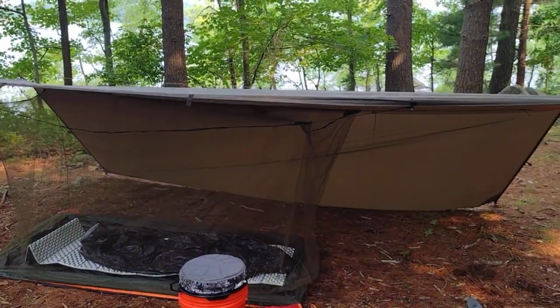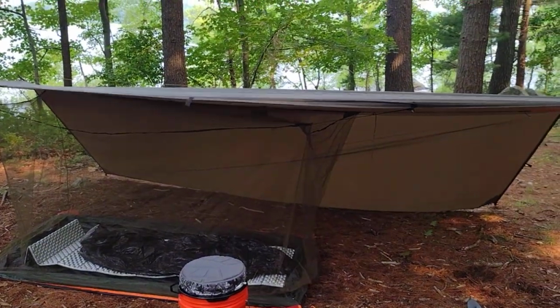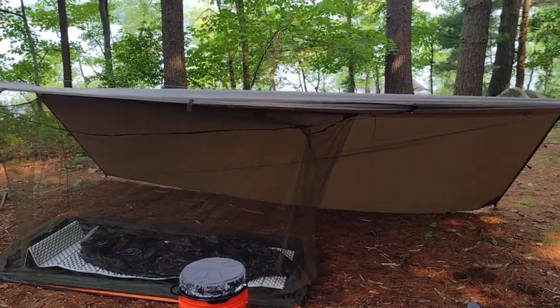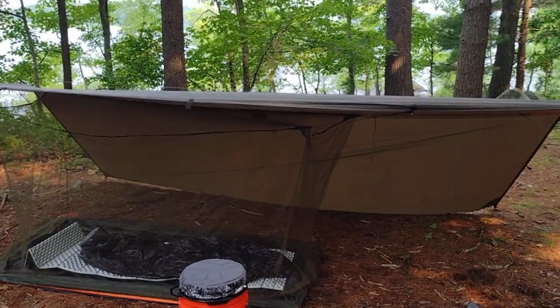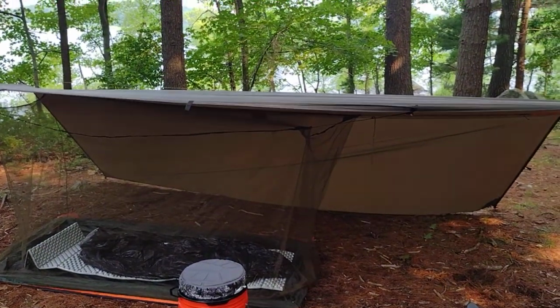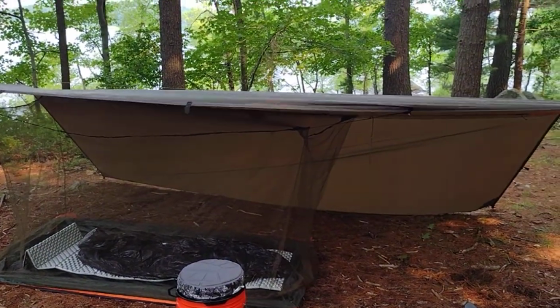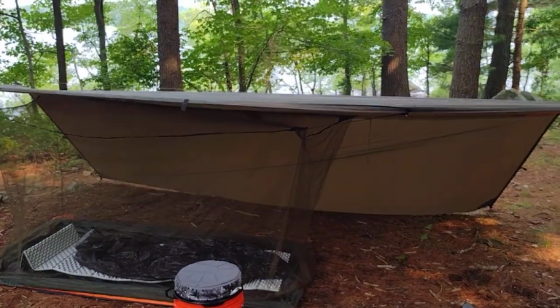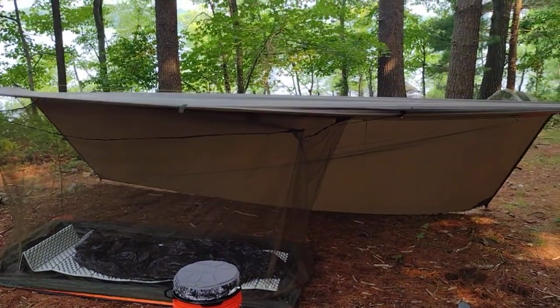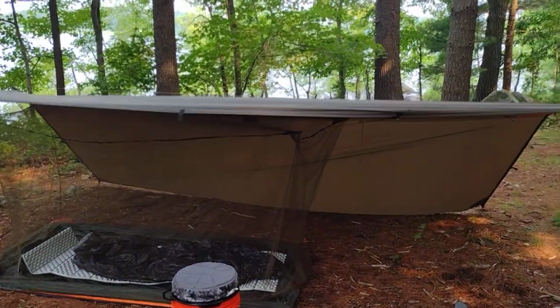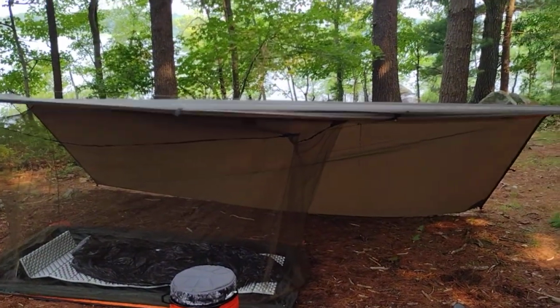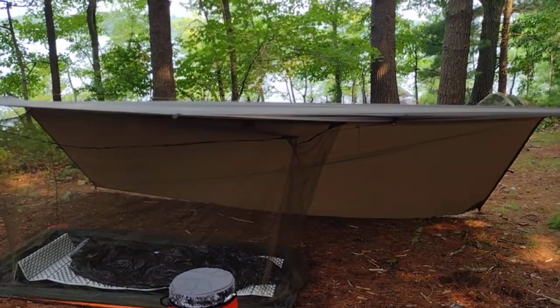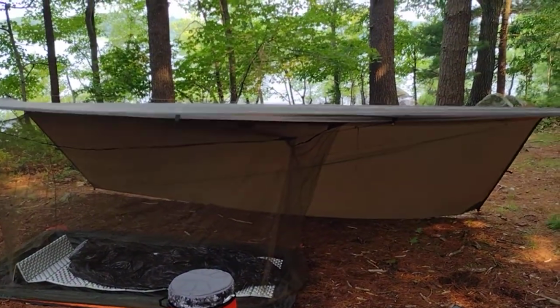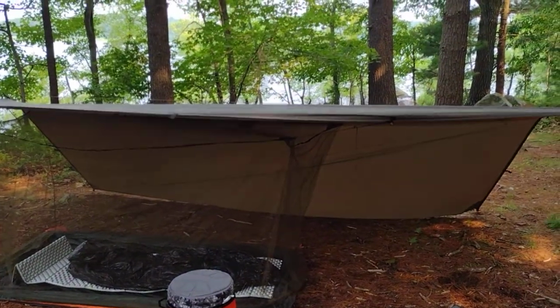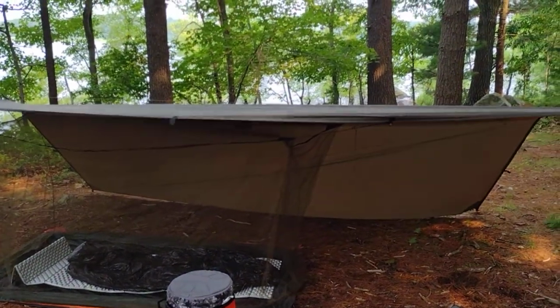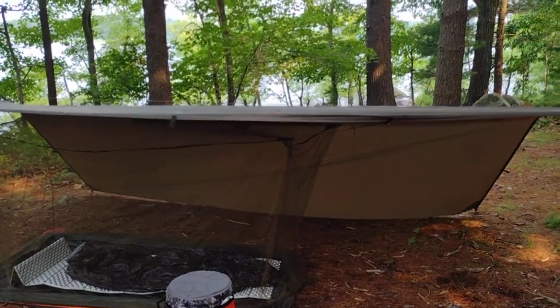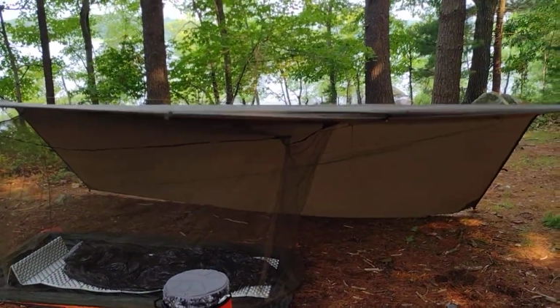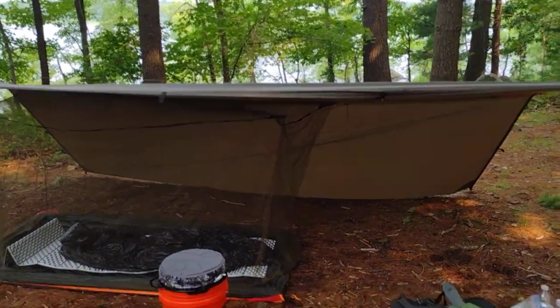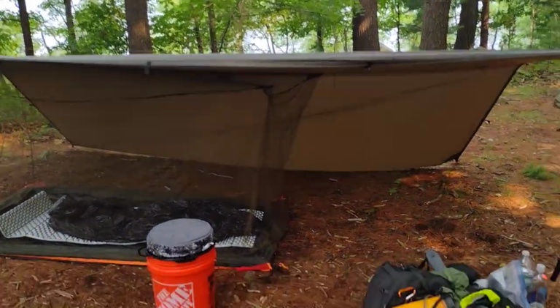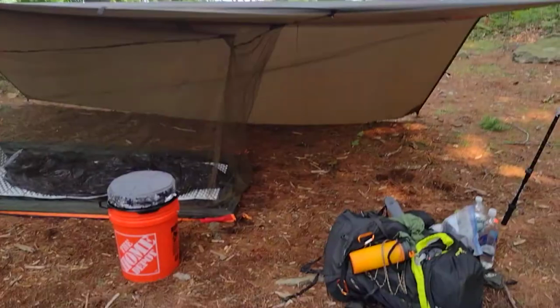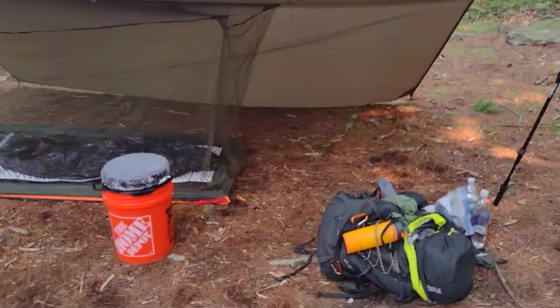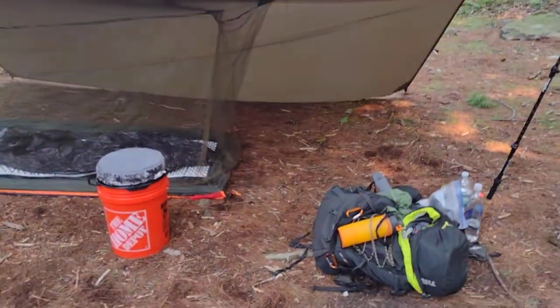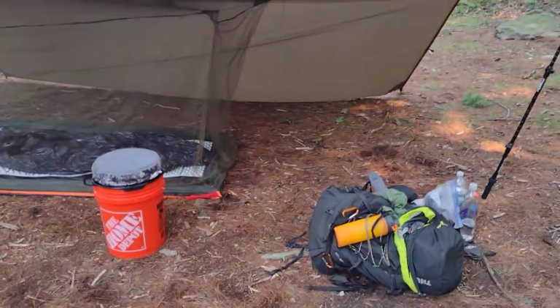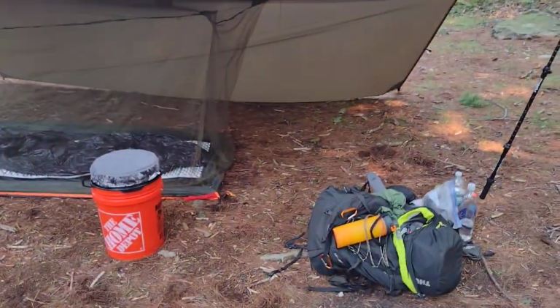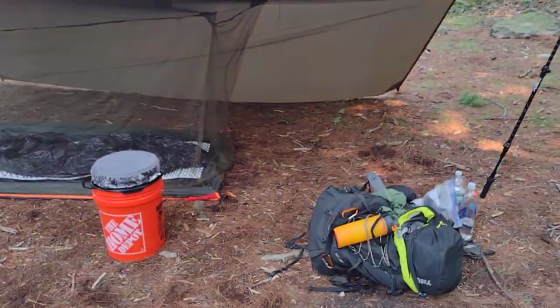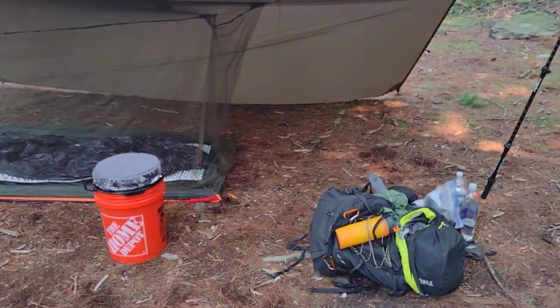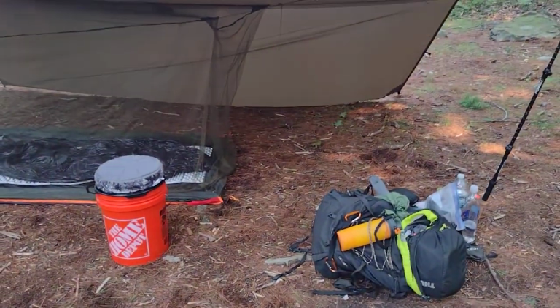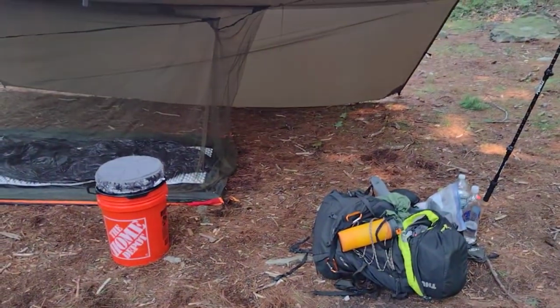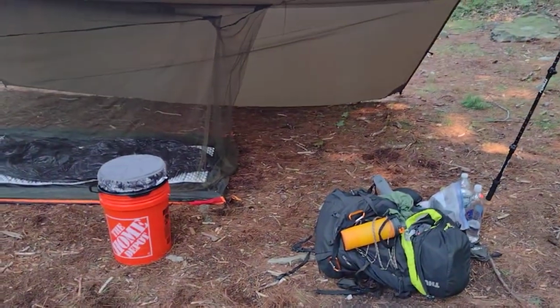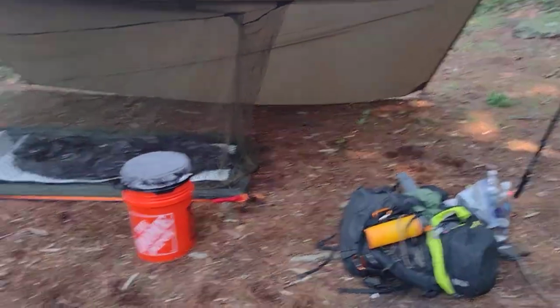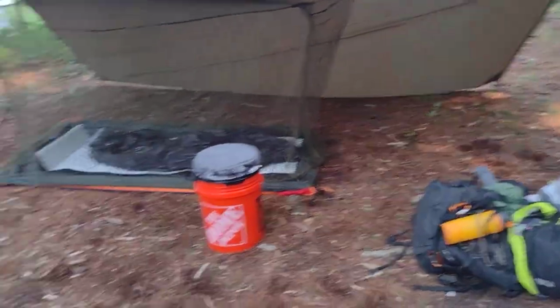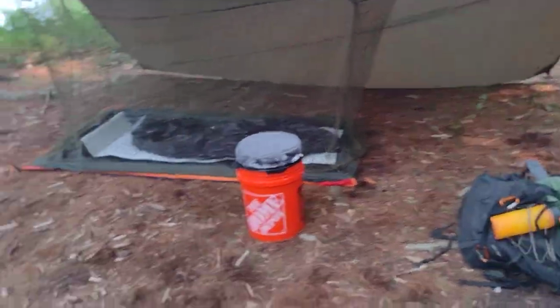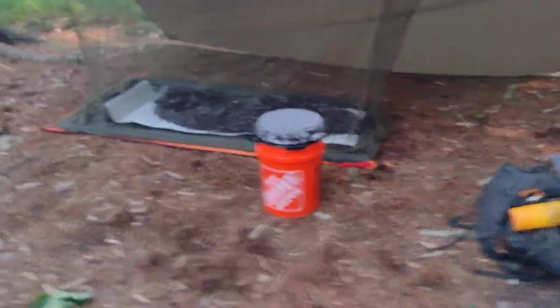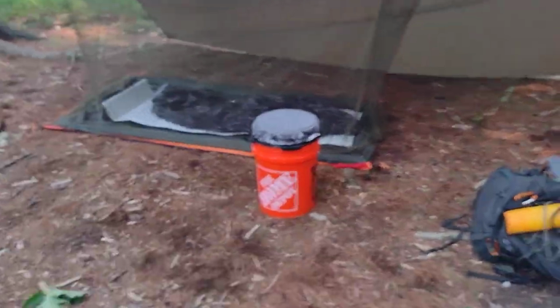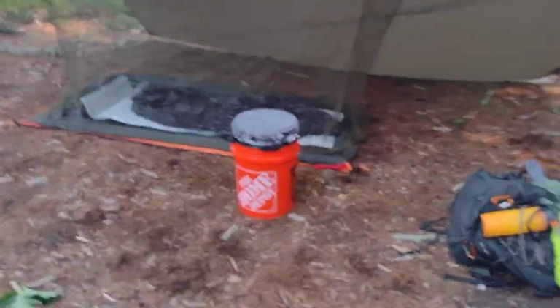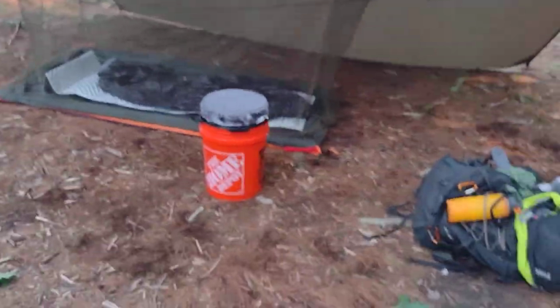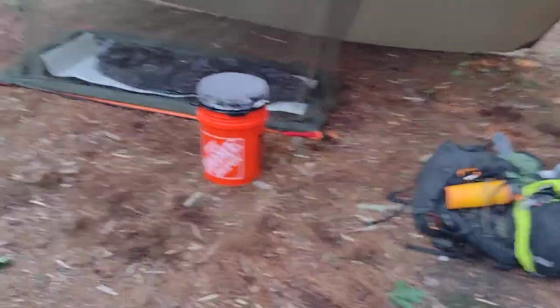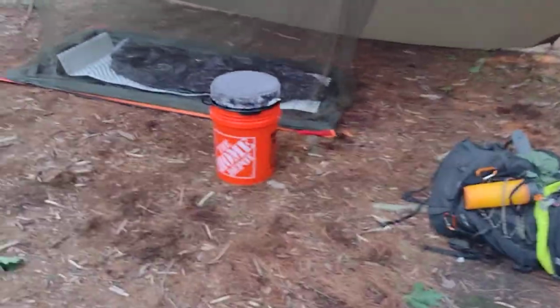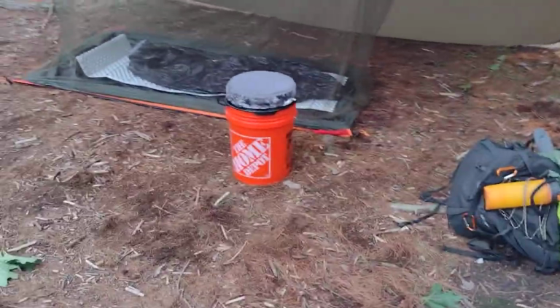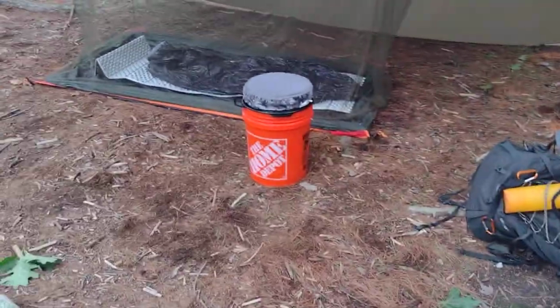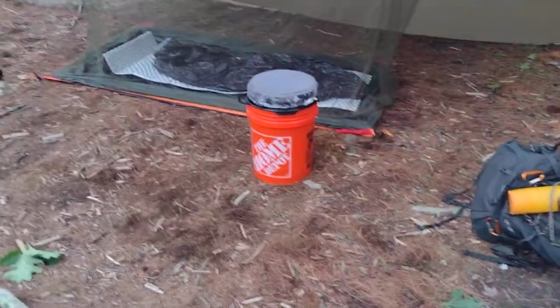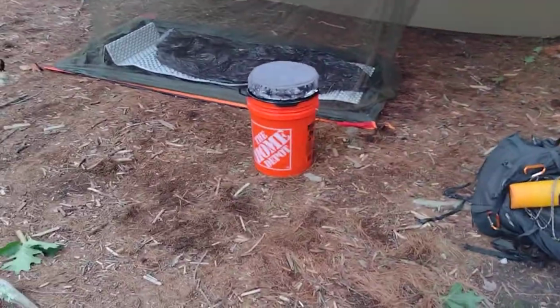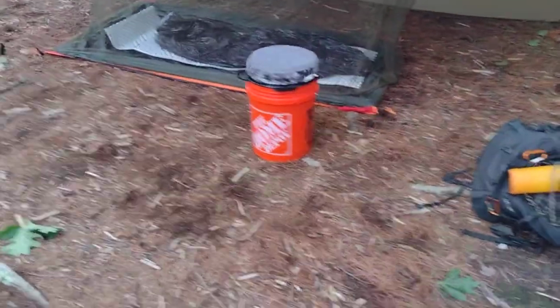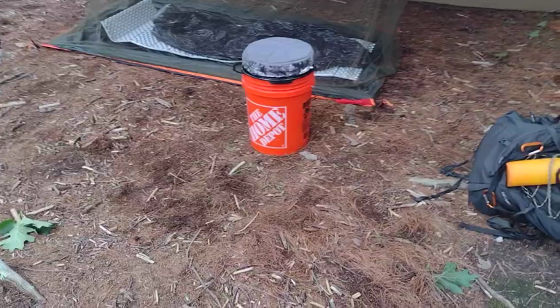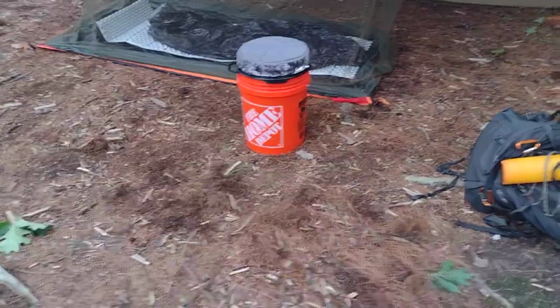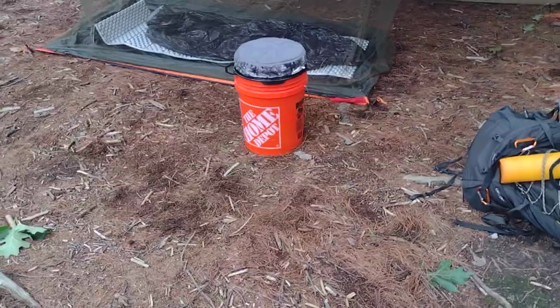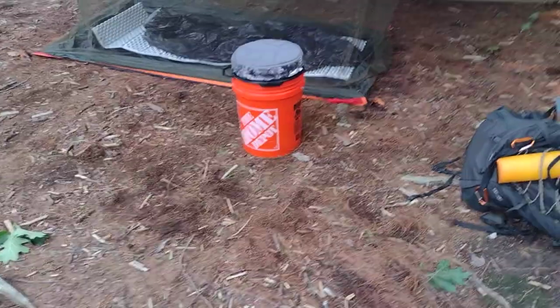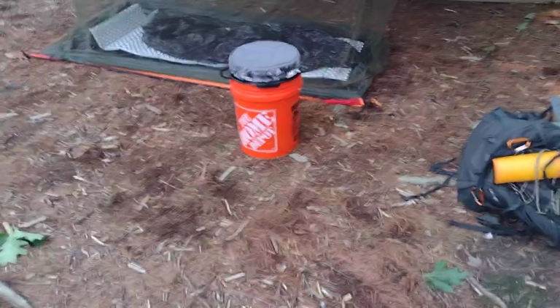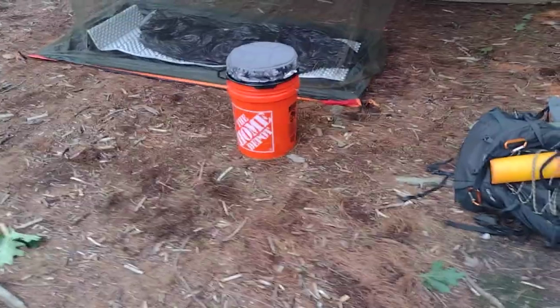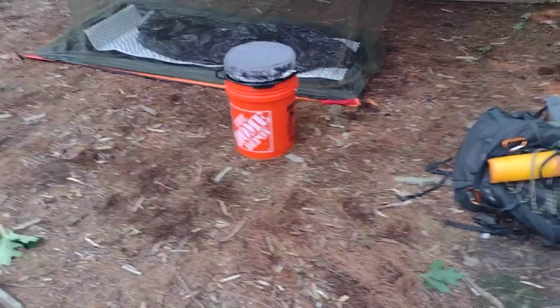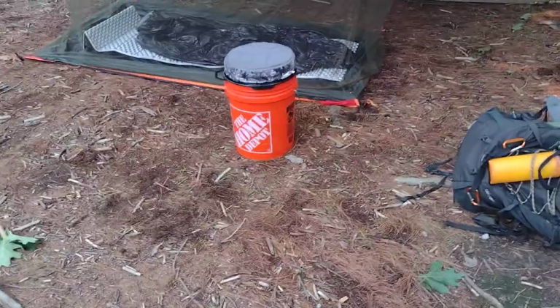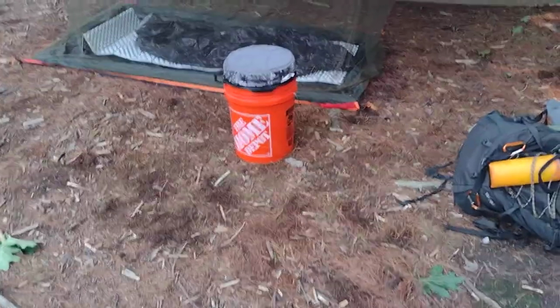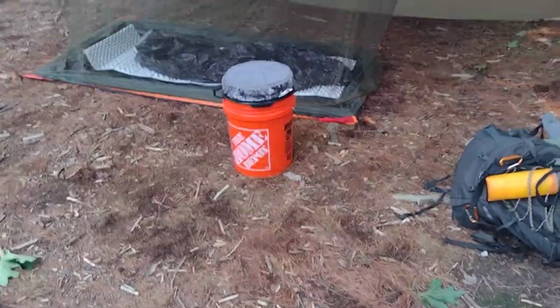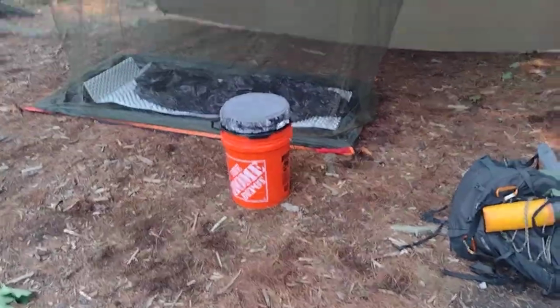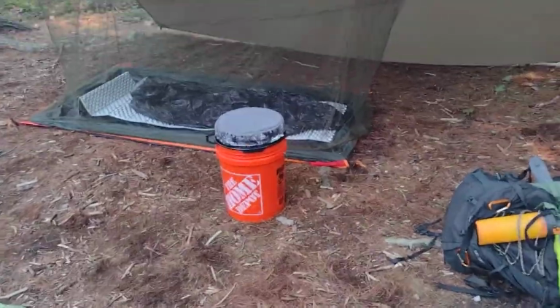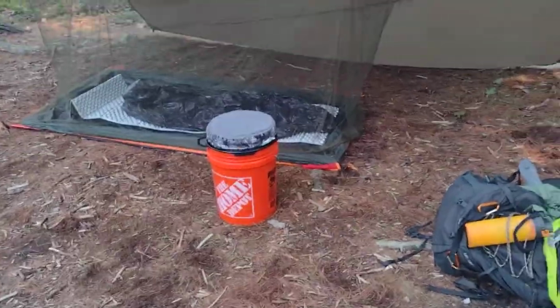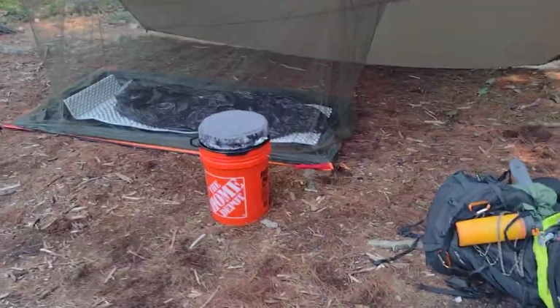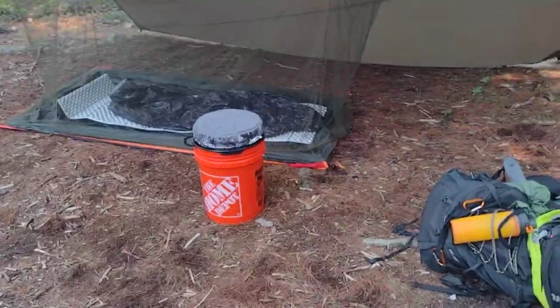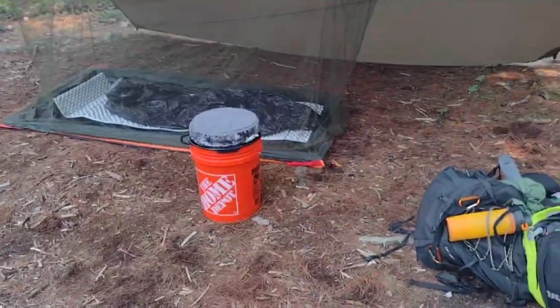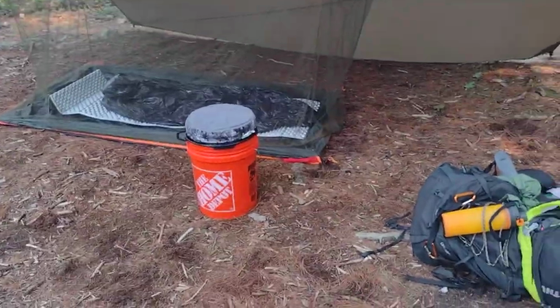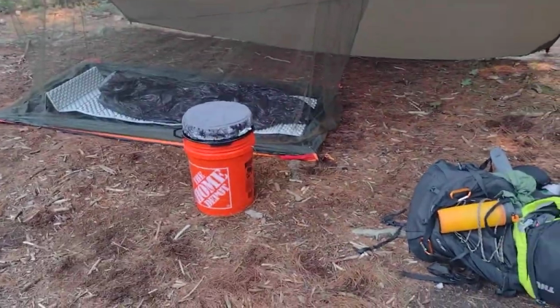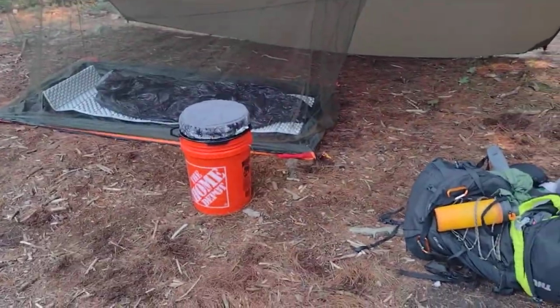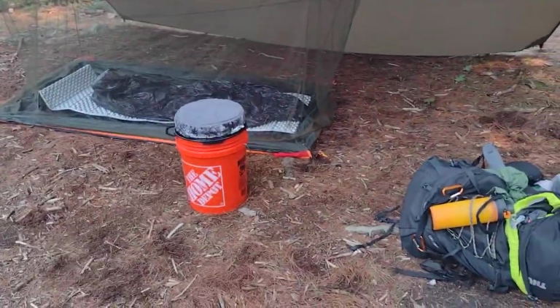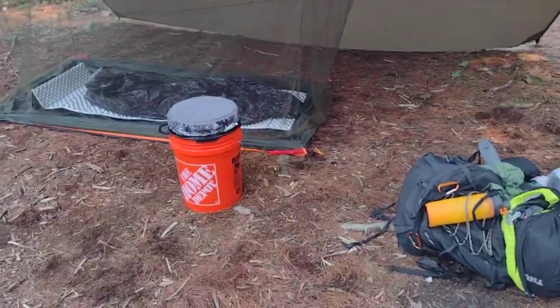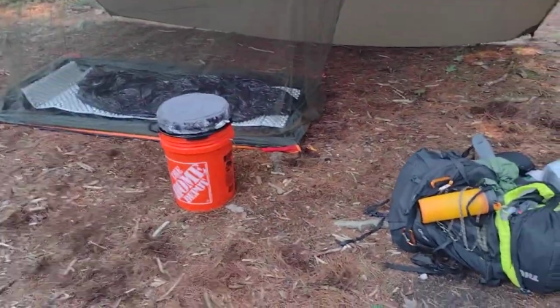Hello everybody. I just wanted to go through my tarp setup real quick. I had a few questions about how I use a tarp instead of a tent.